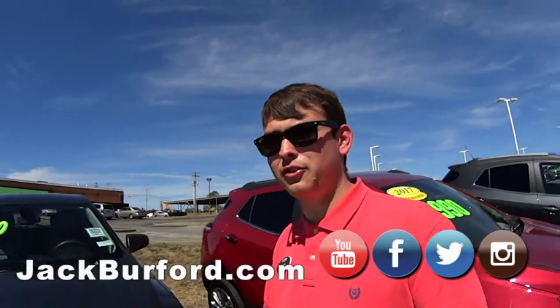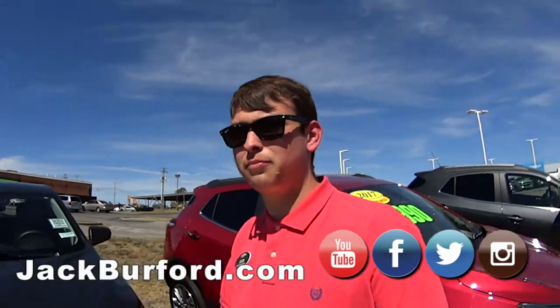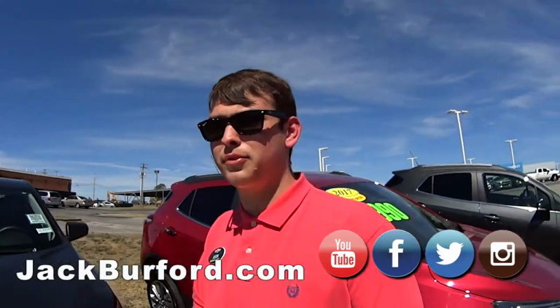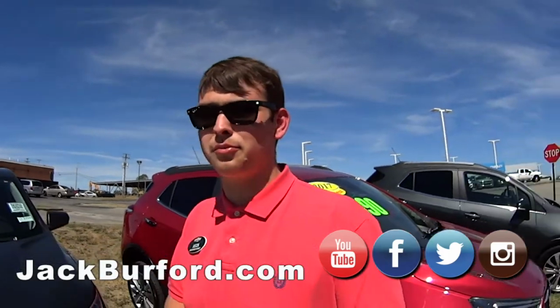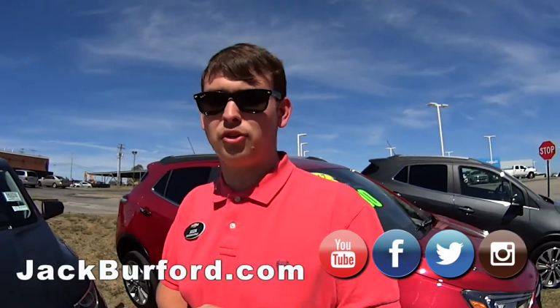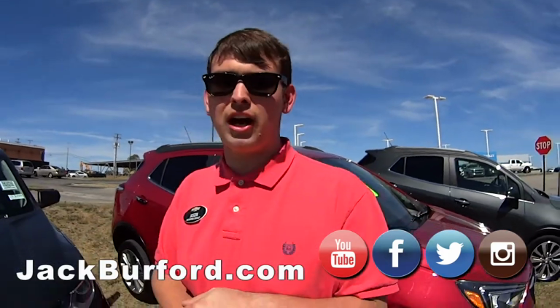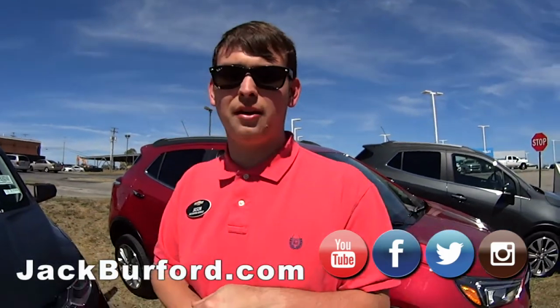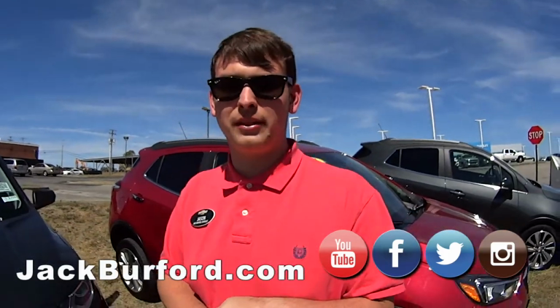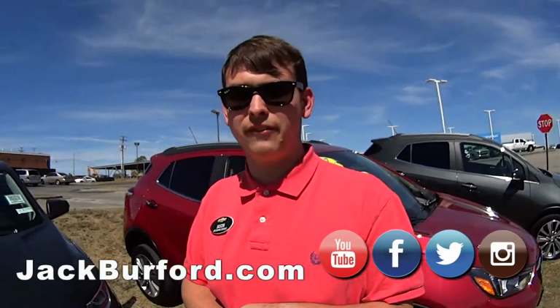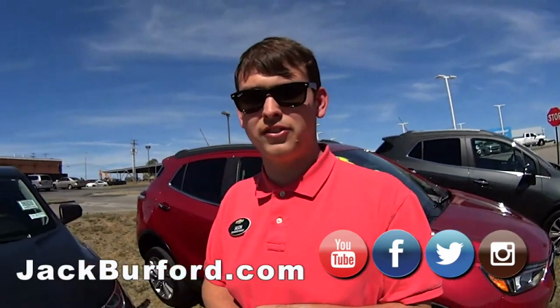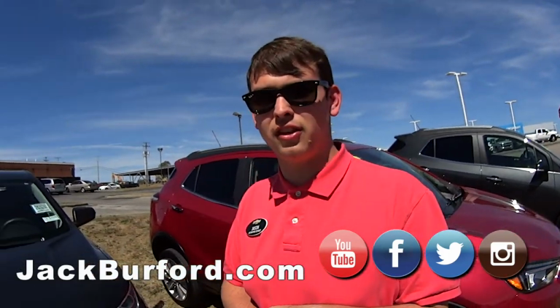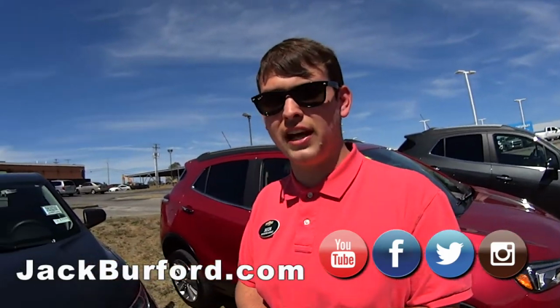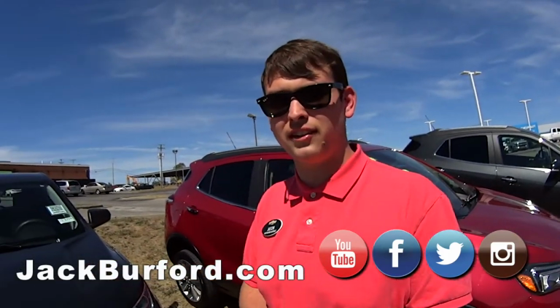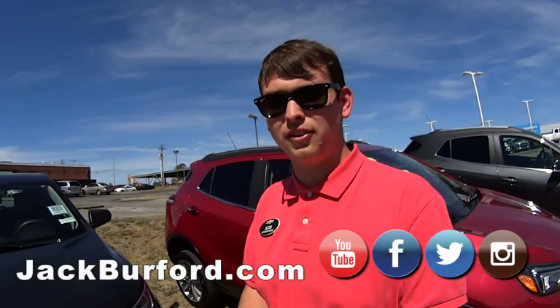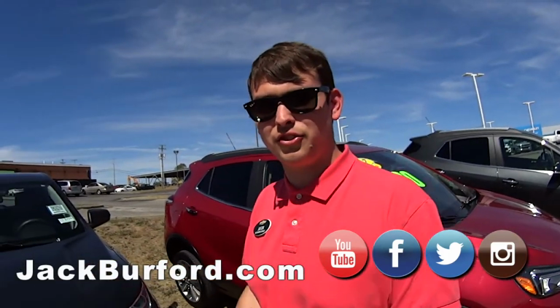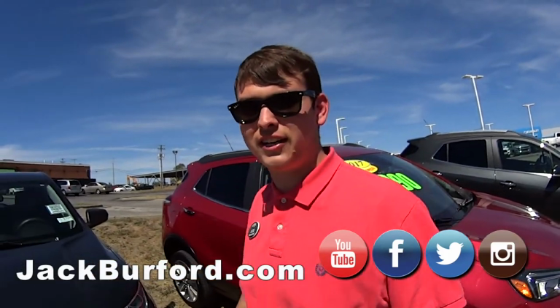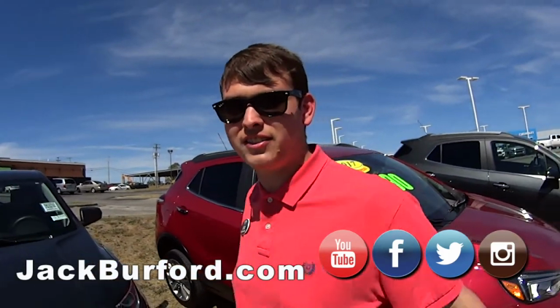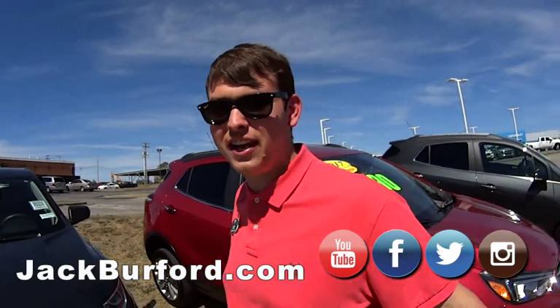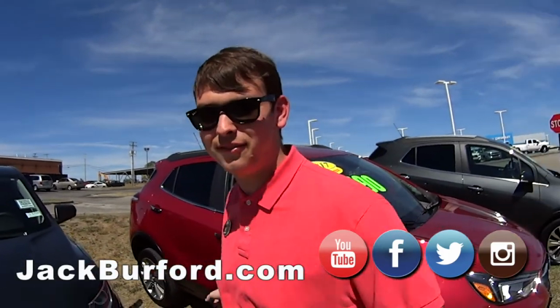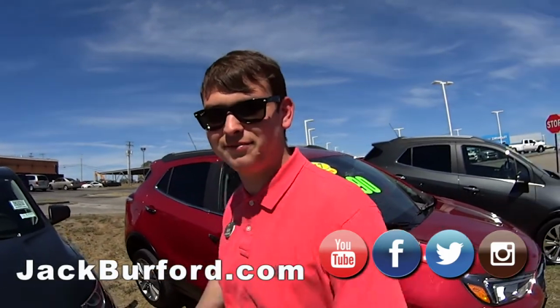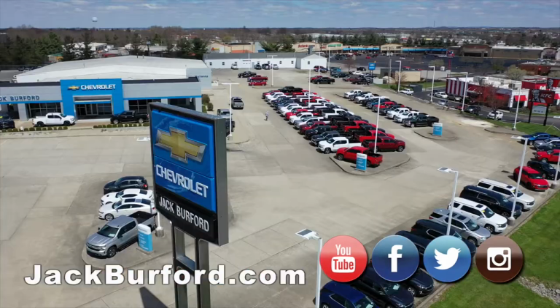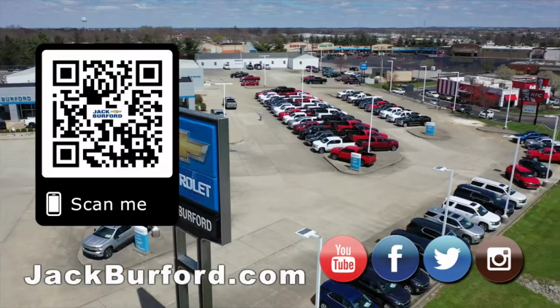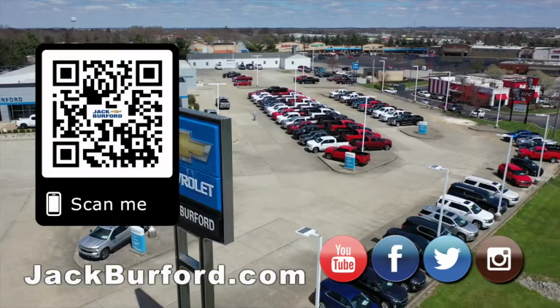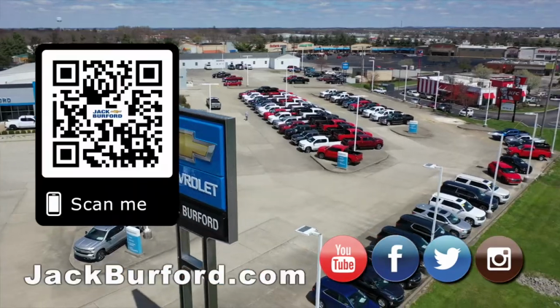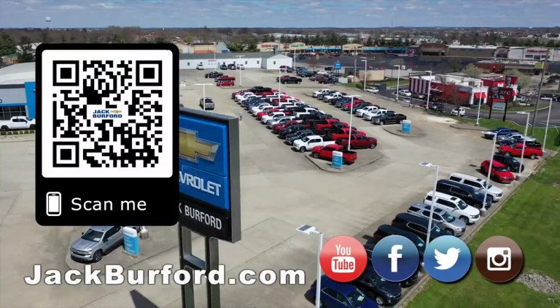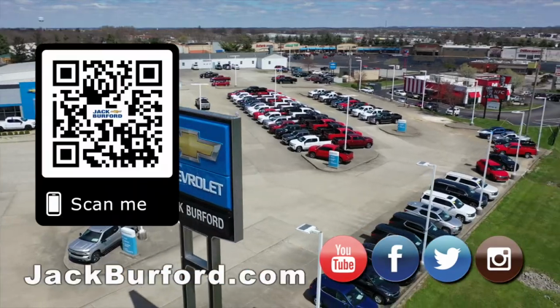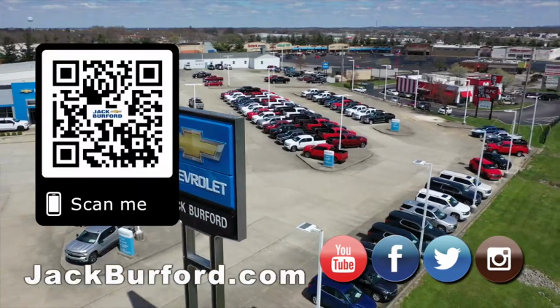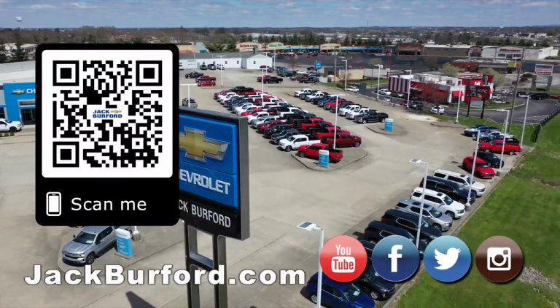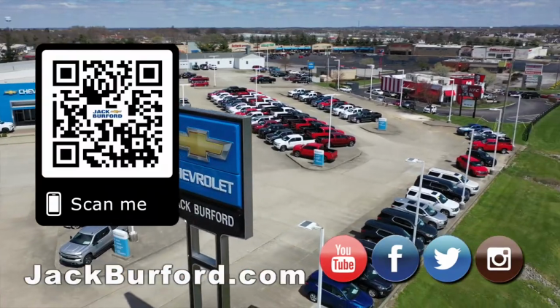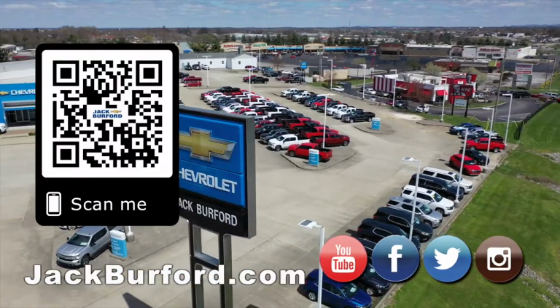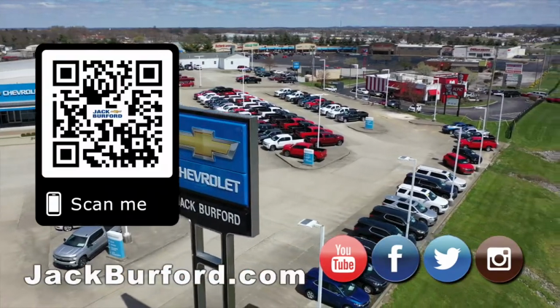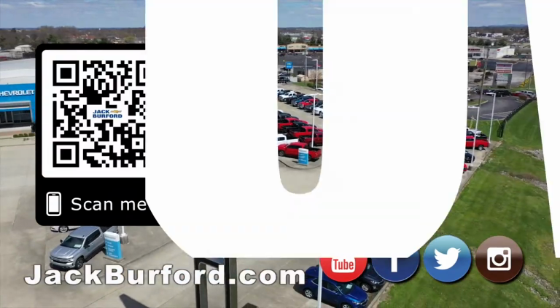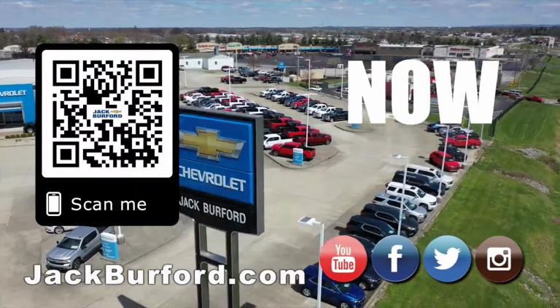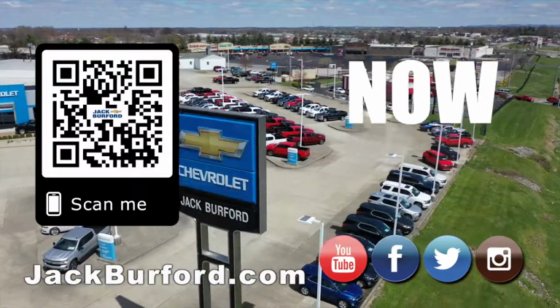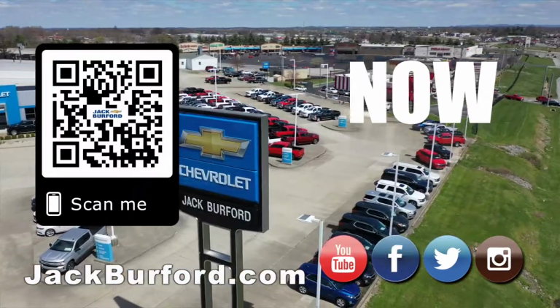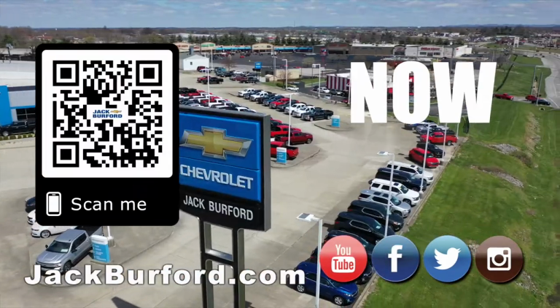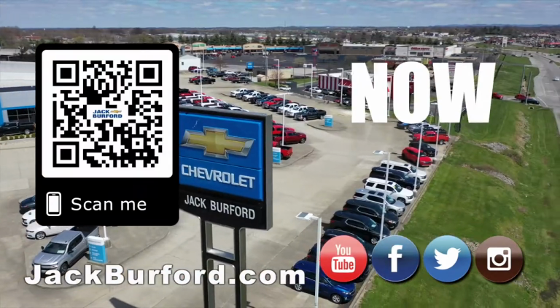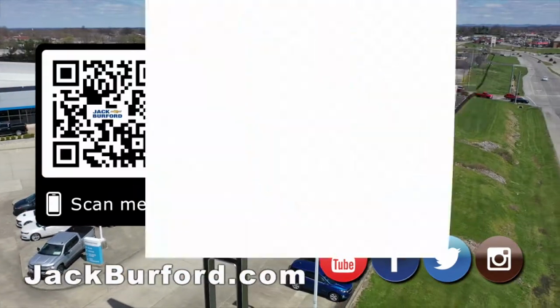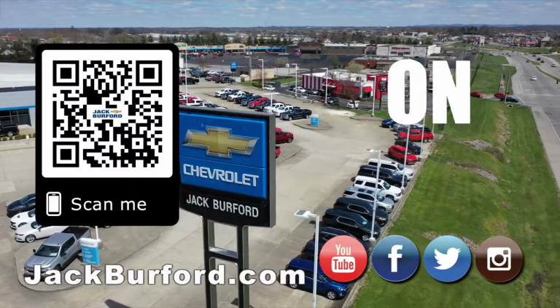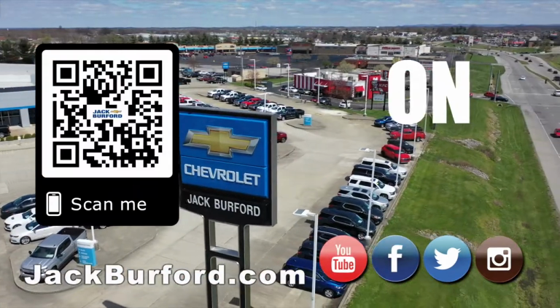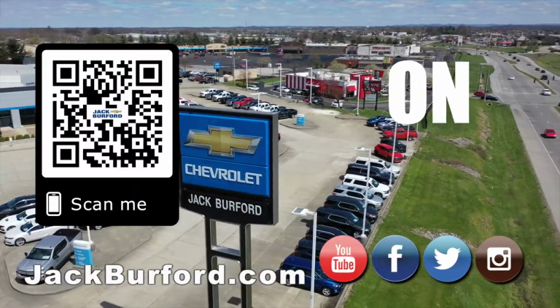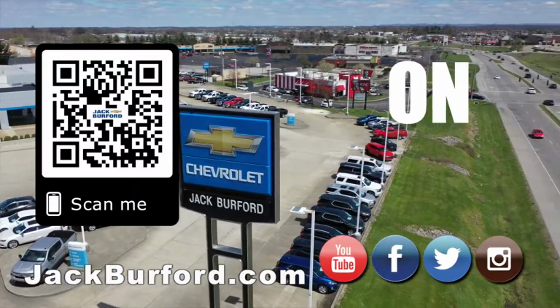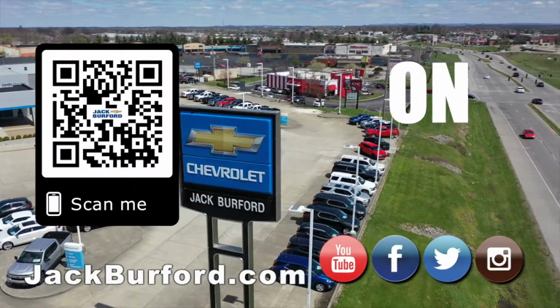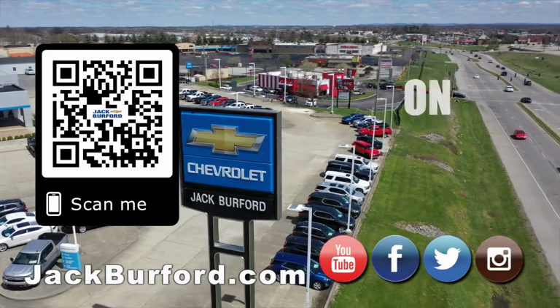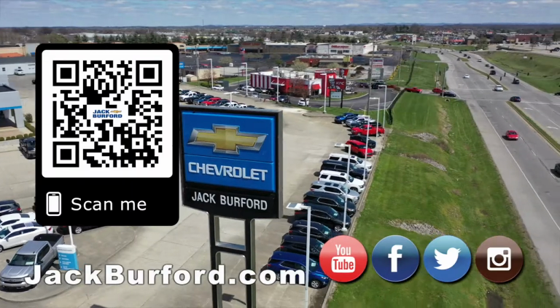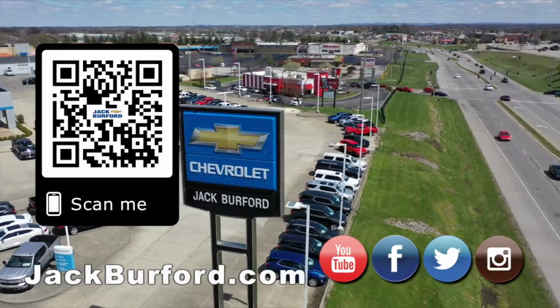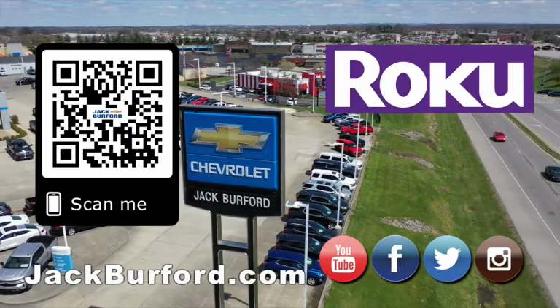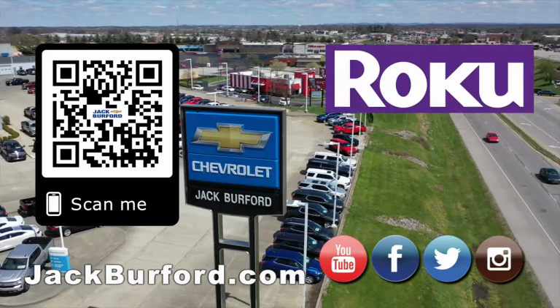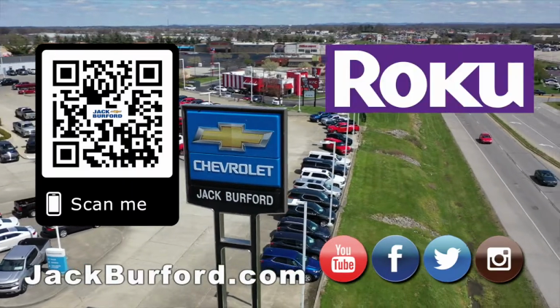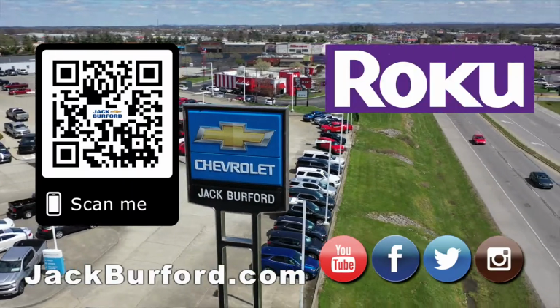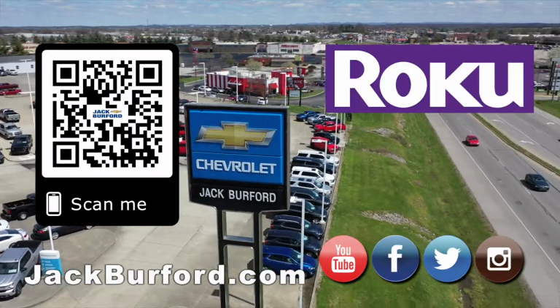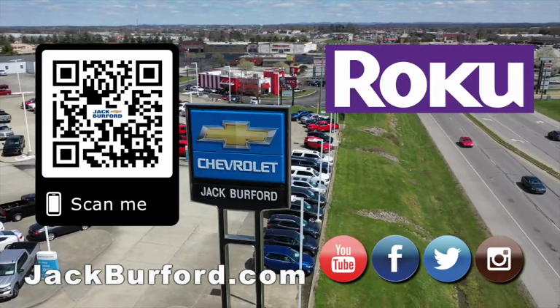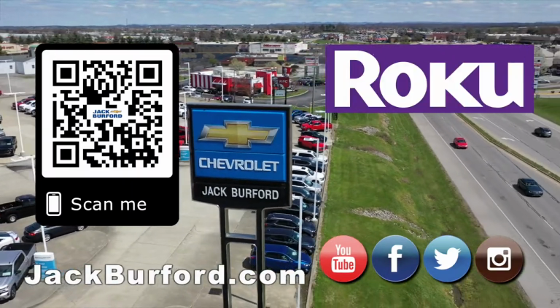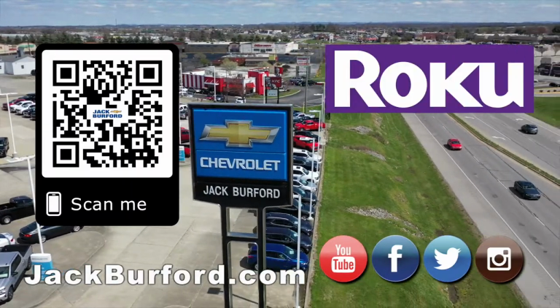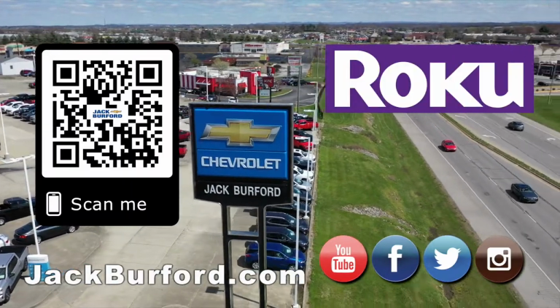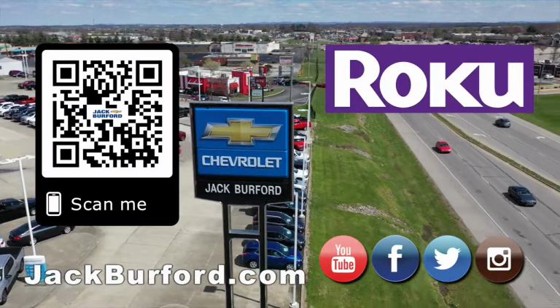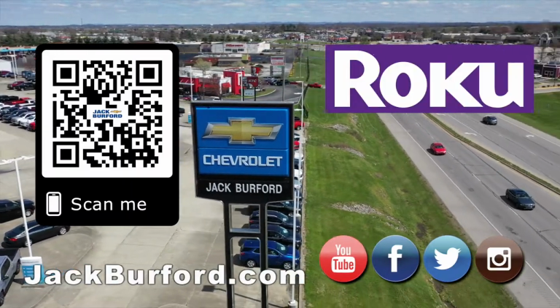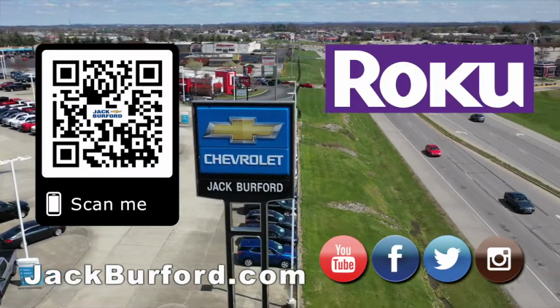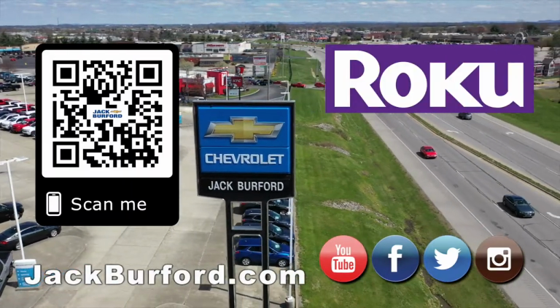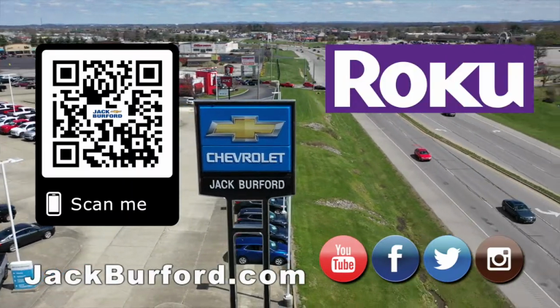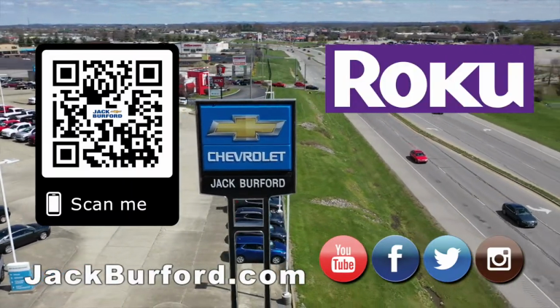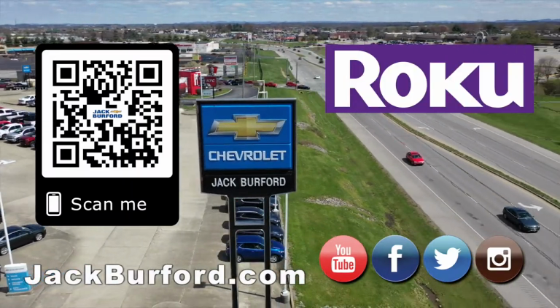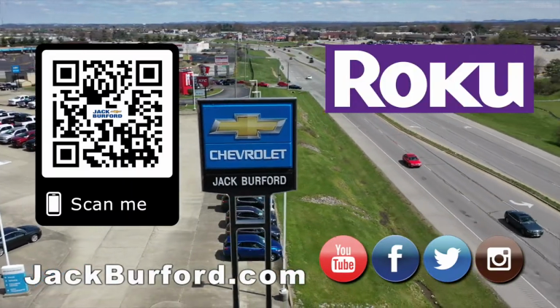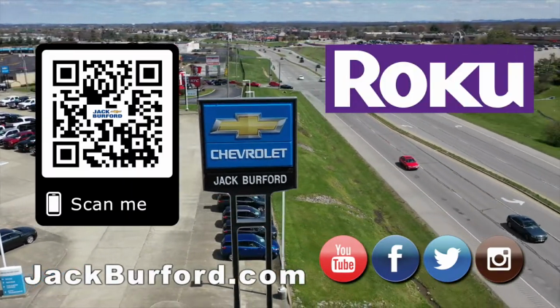Subscribe, give us a like, go check us out — and of course shop 24/7, 365 at jackburford.com.